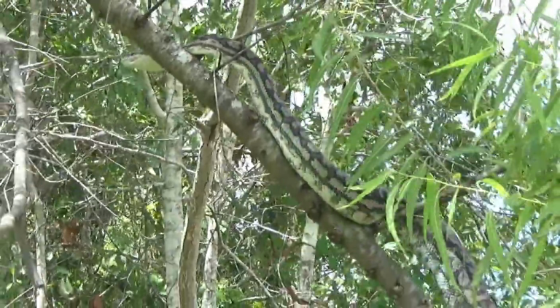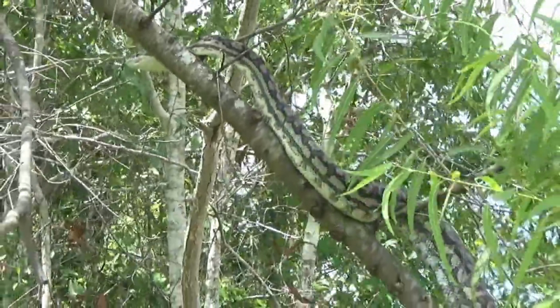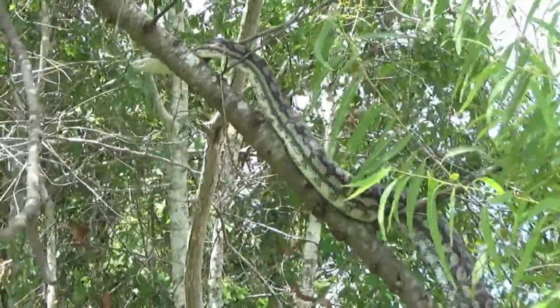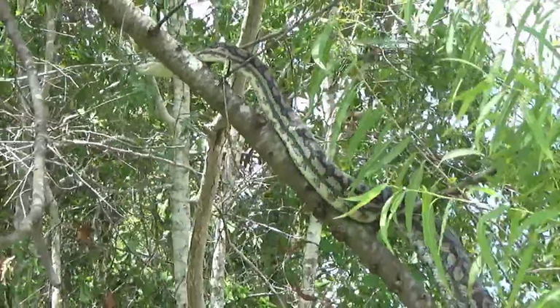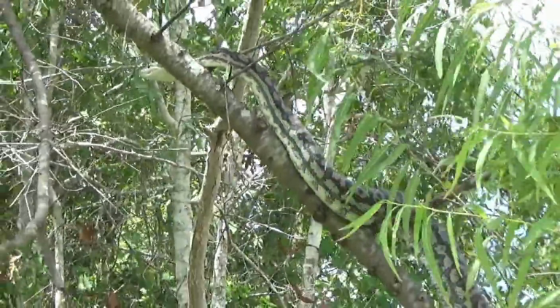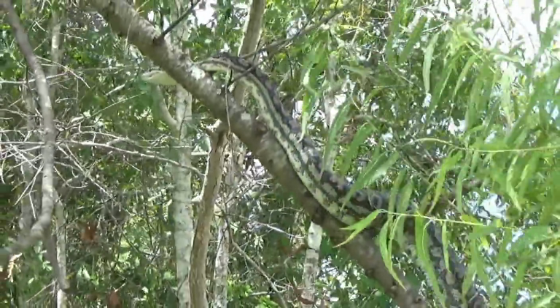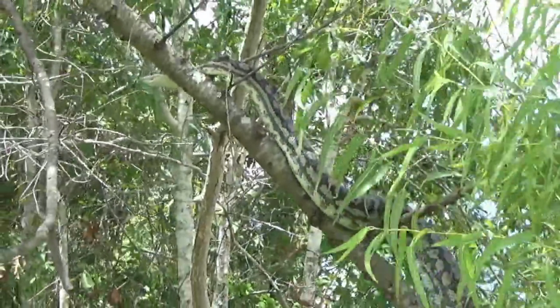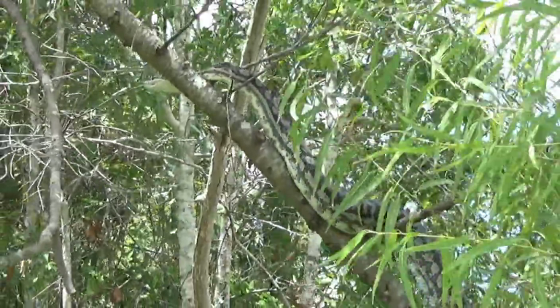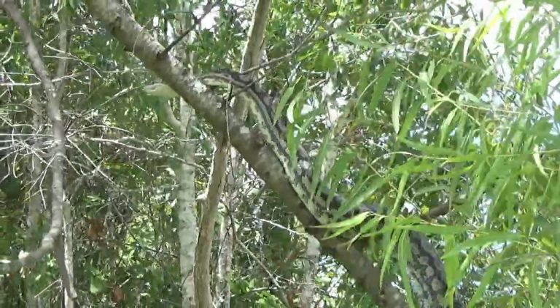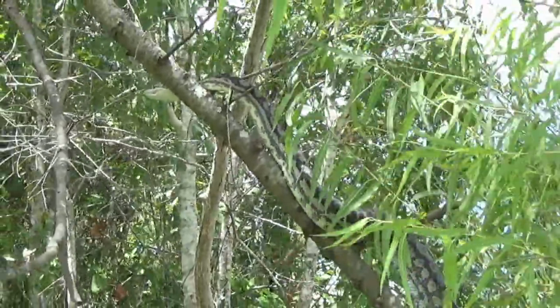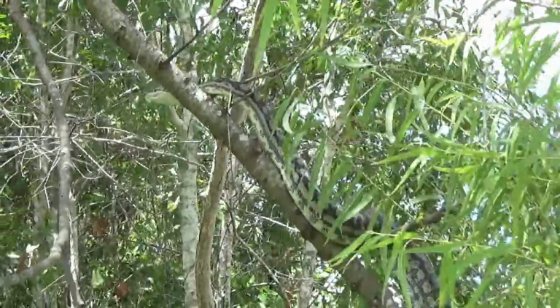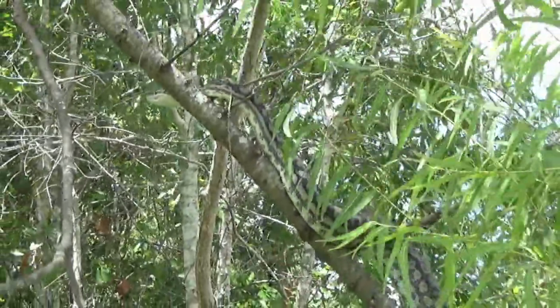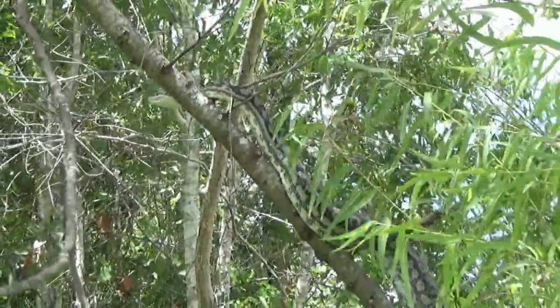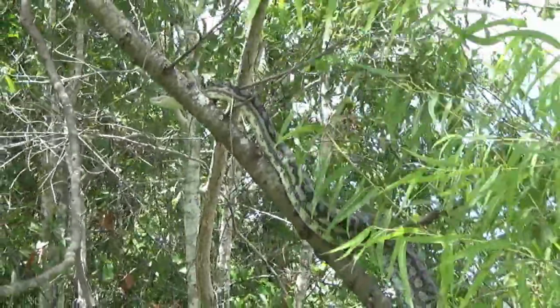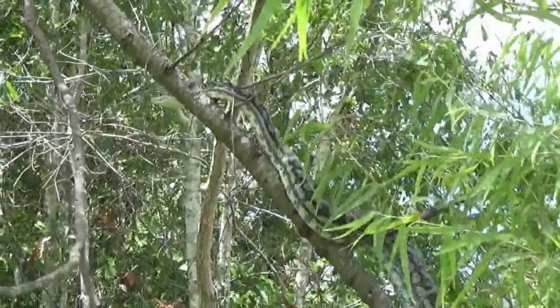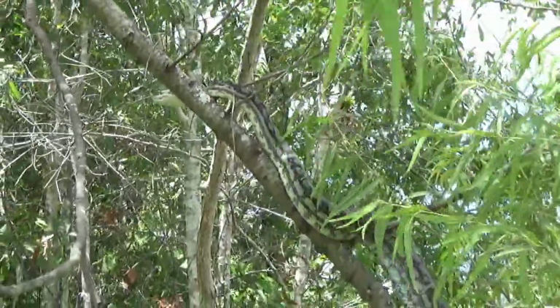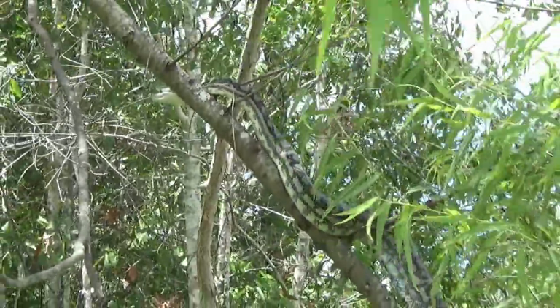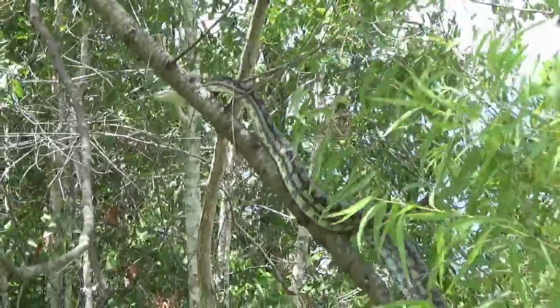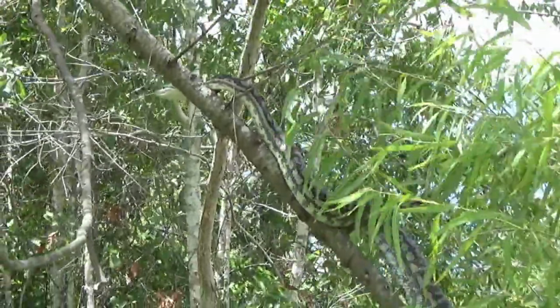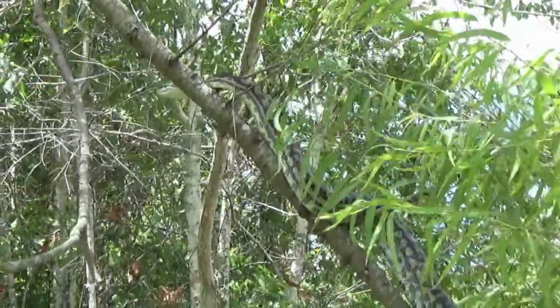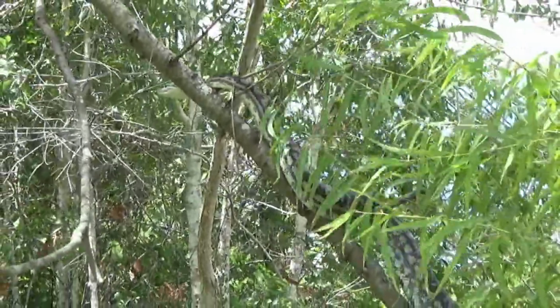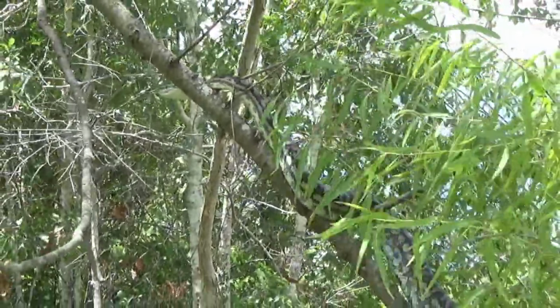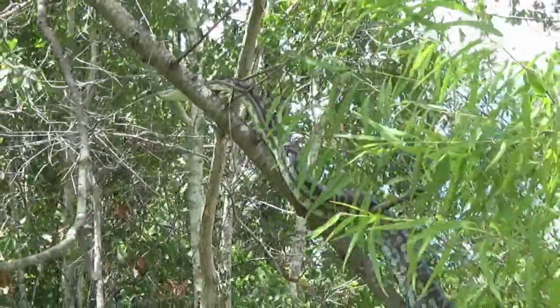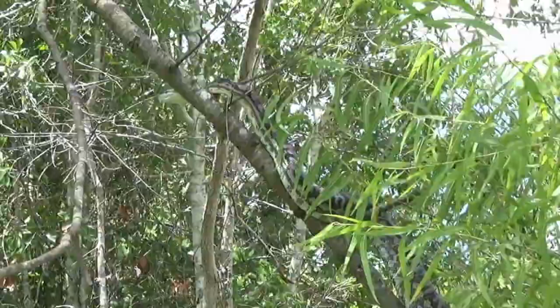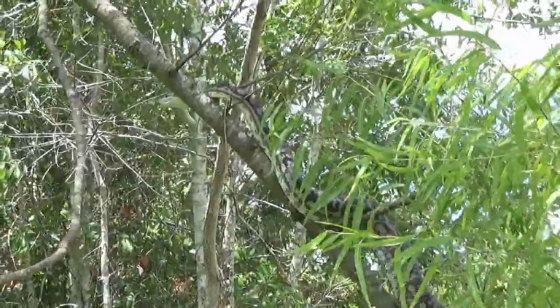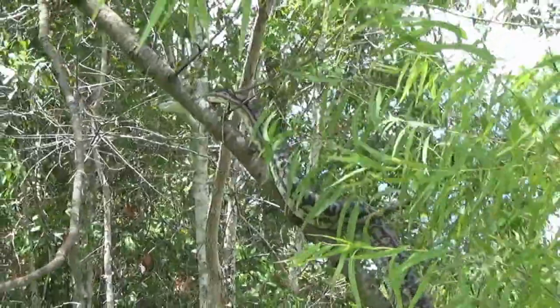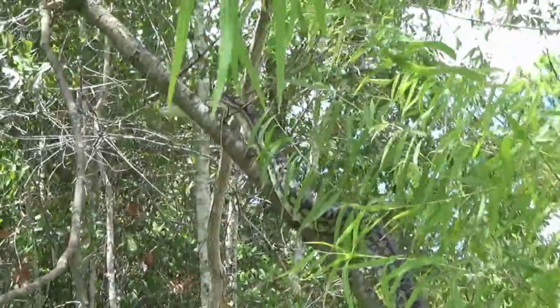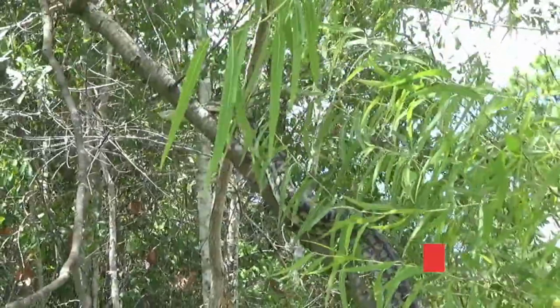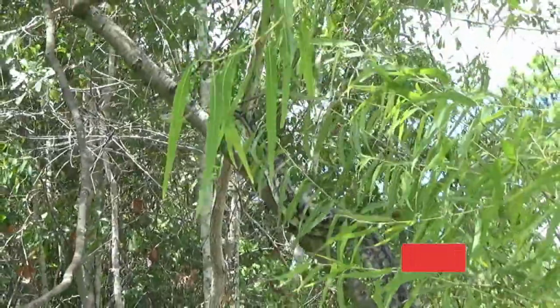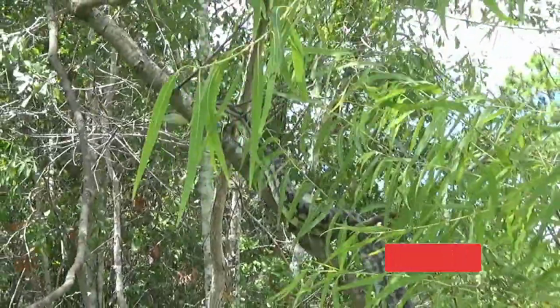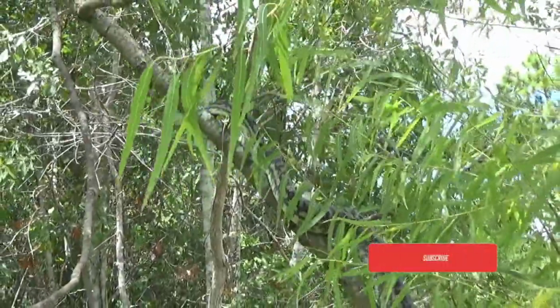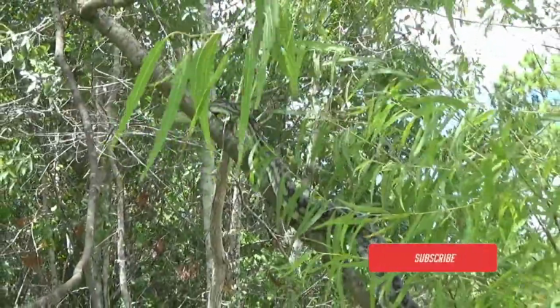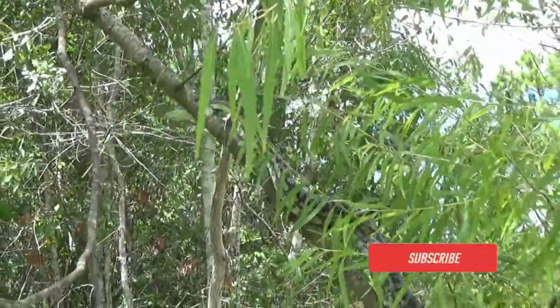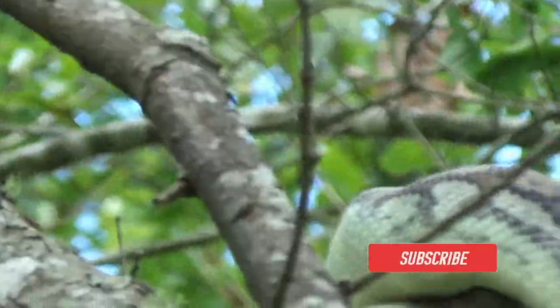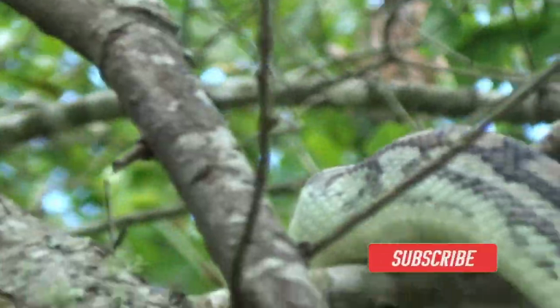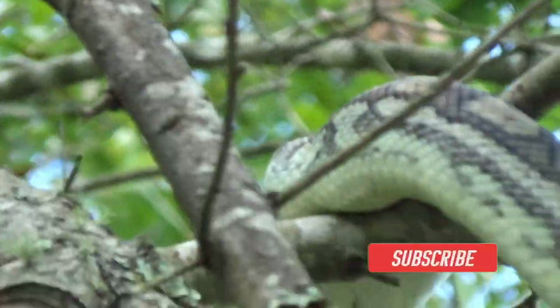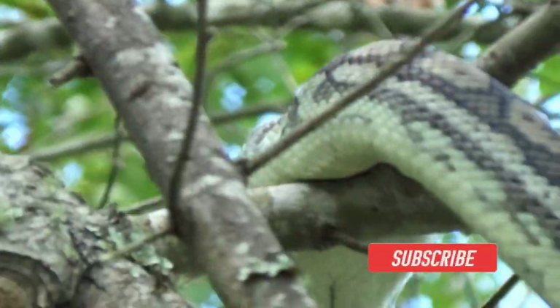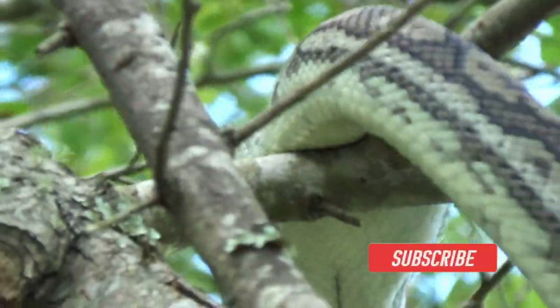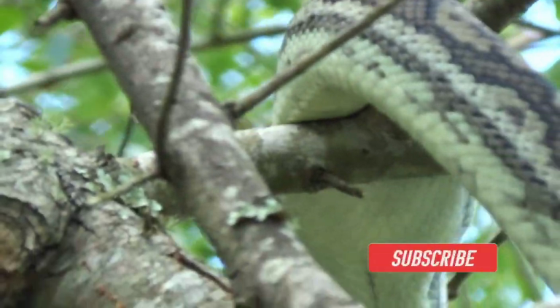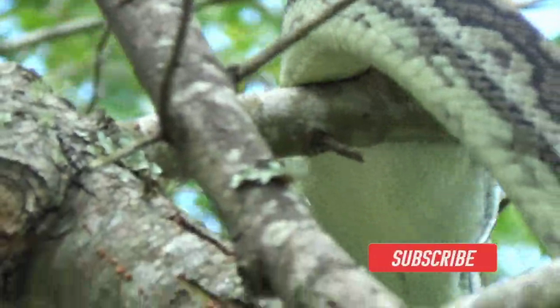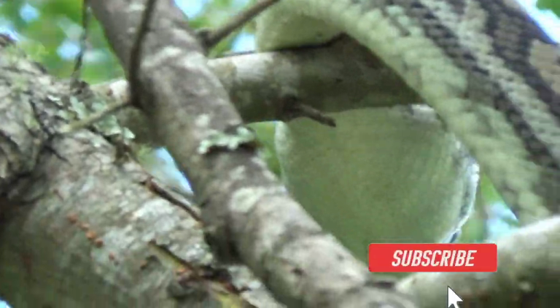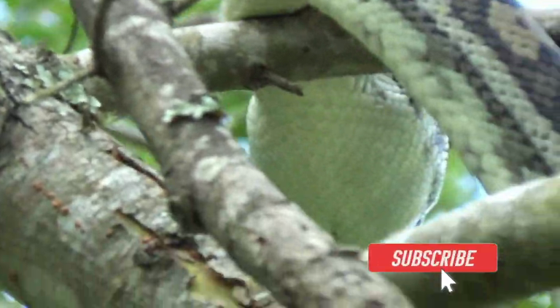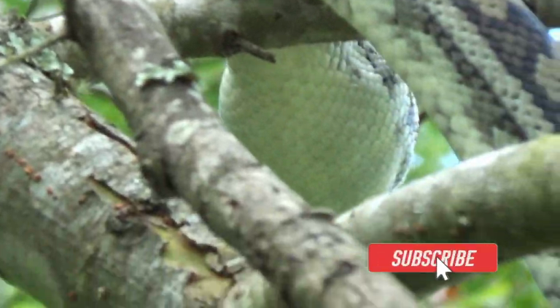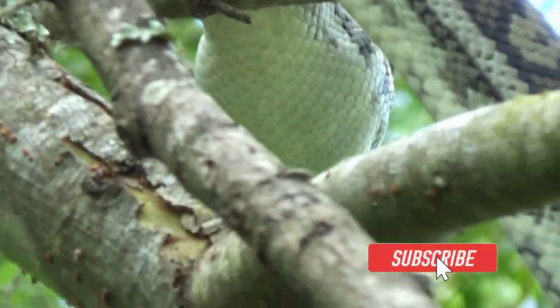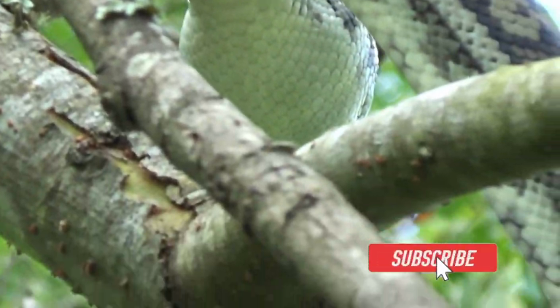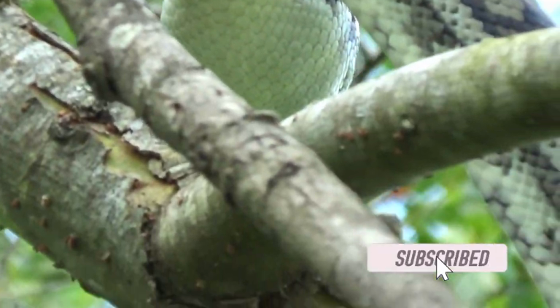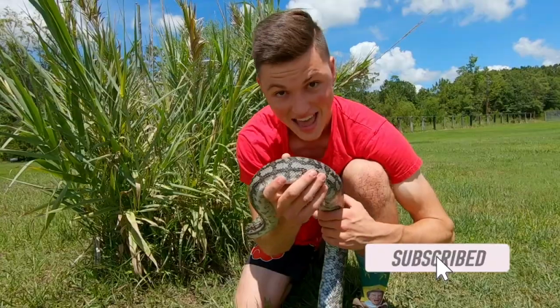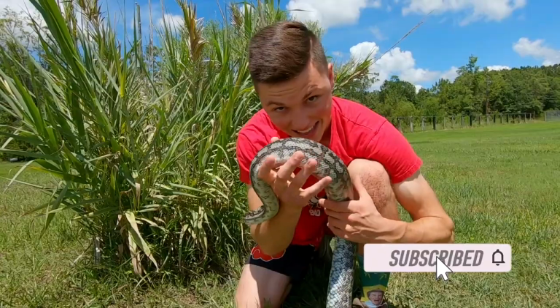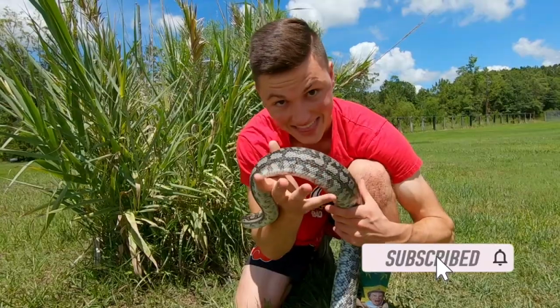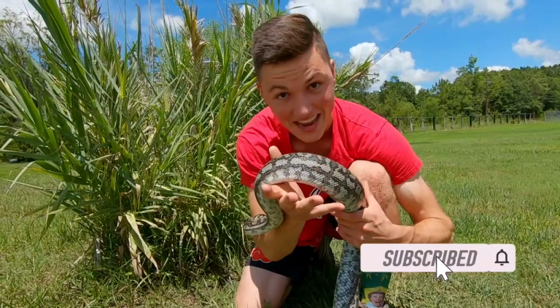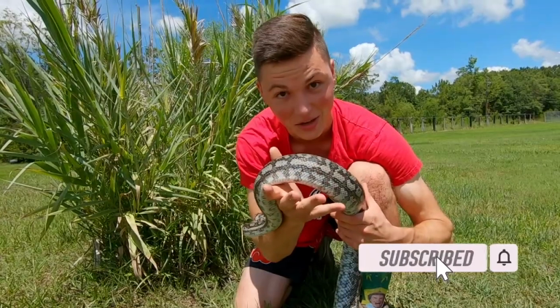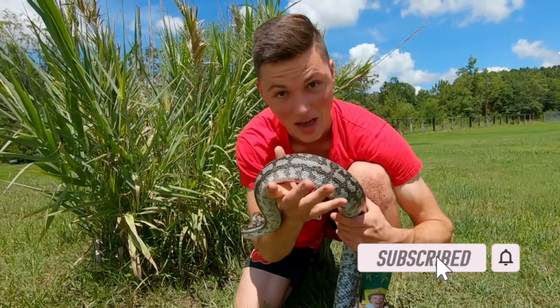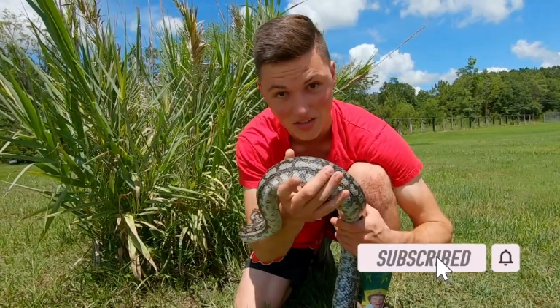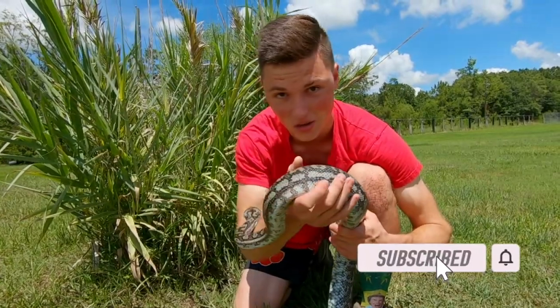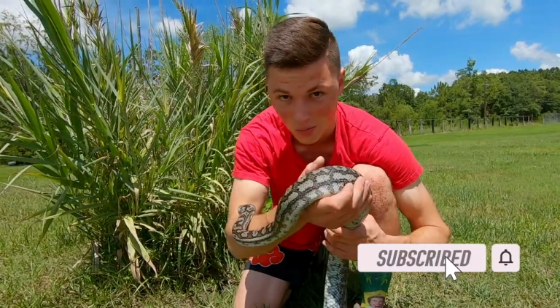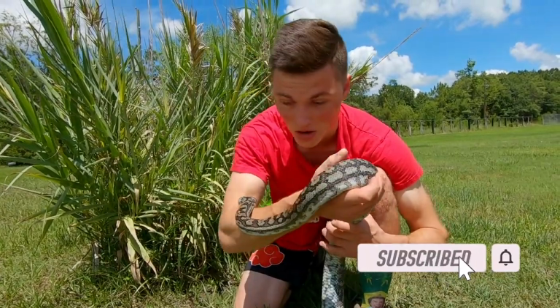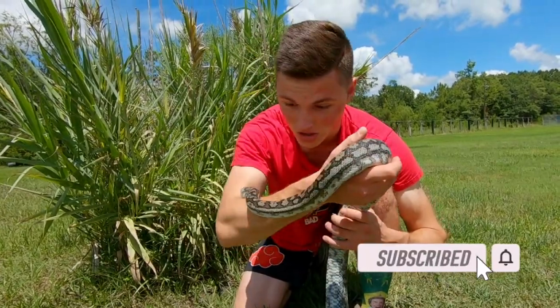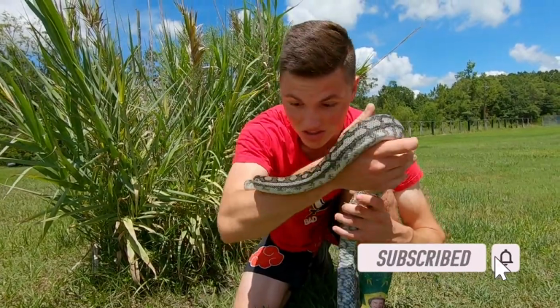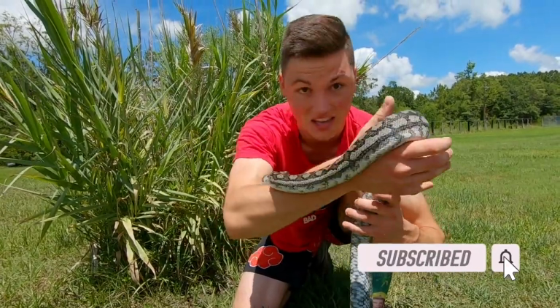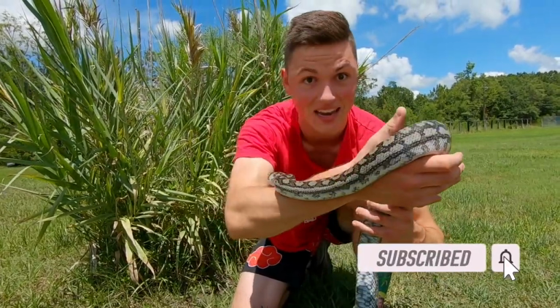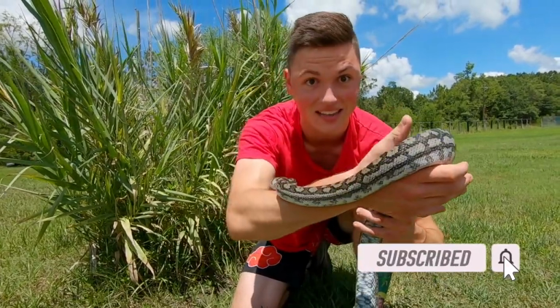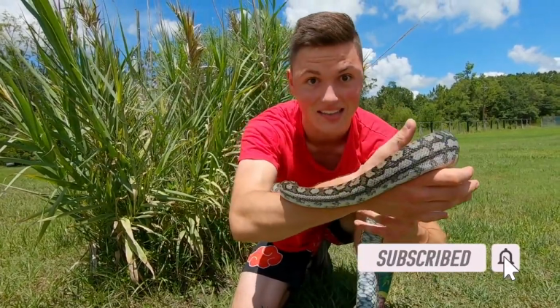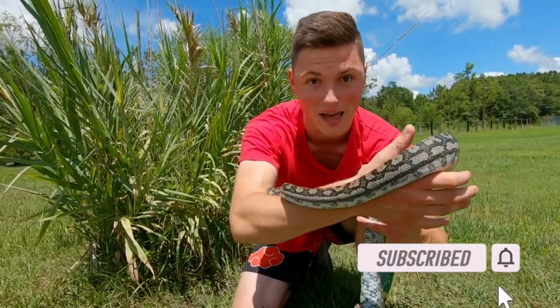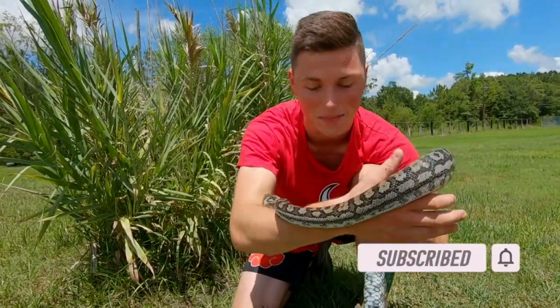If you guys did enjoy this video, definitely drop a like, subscribe if you want to see more animal content like this, and thank you guys so much. See you next time.